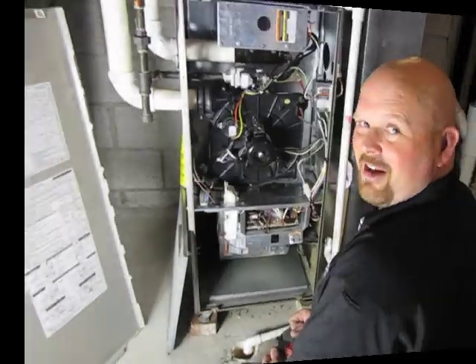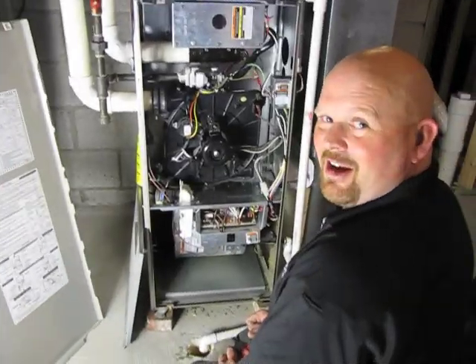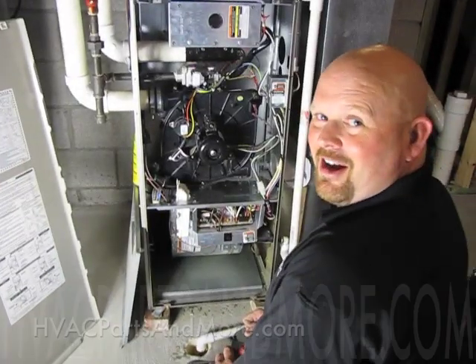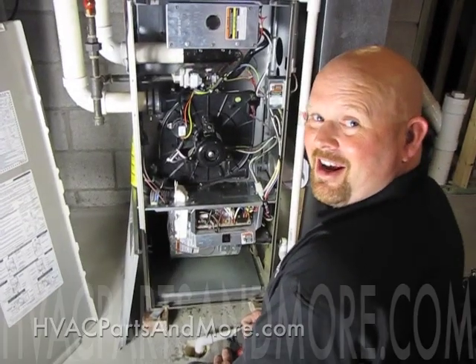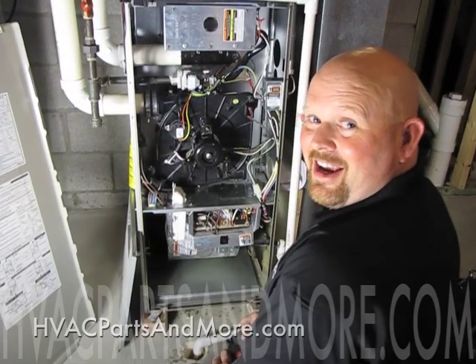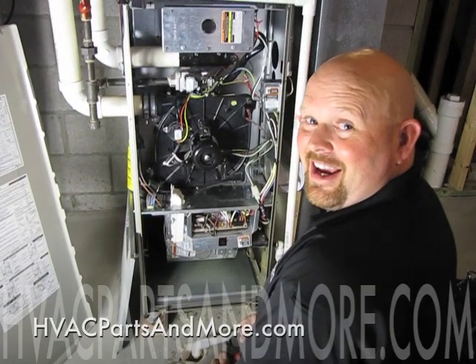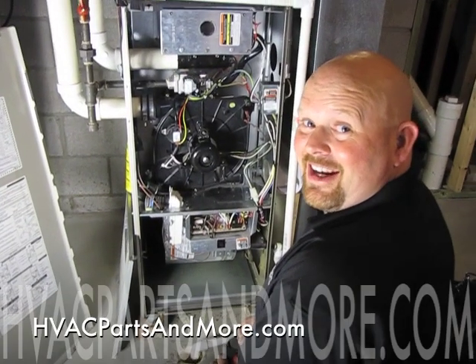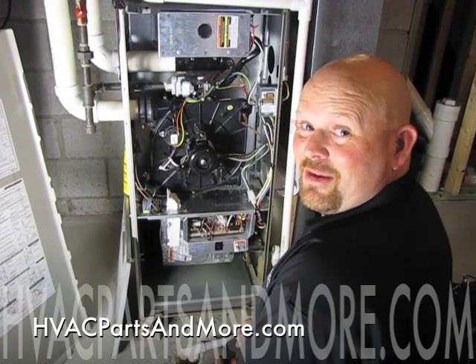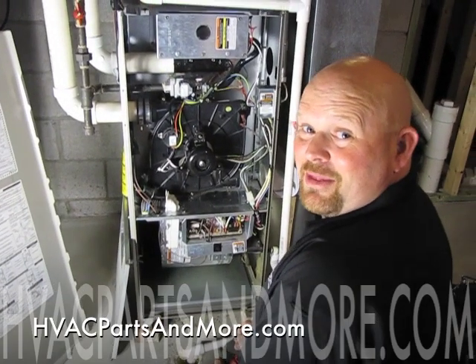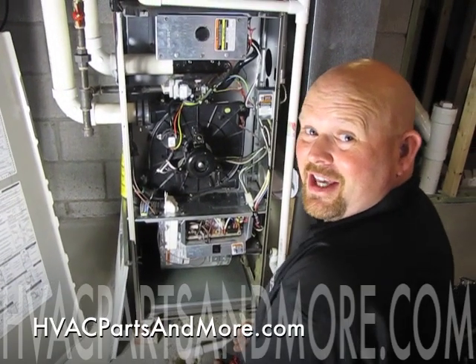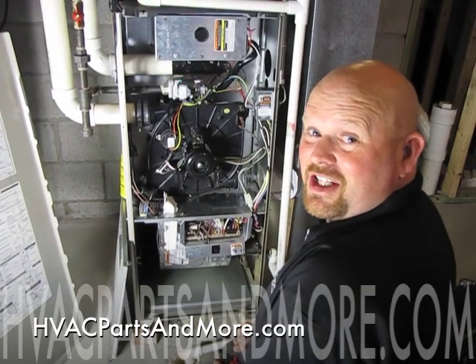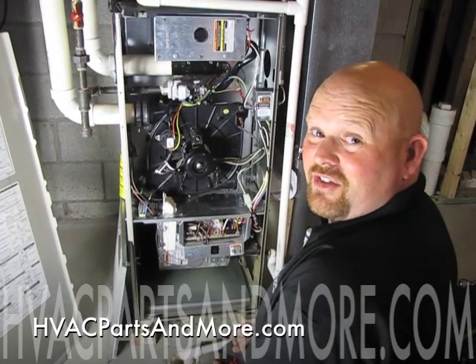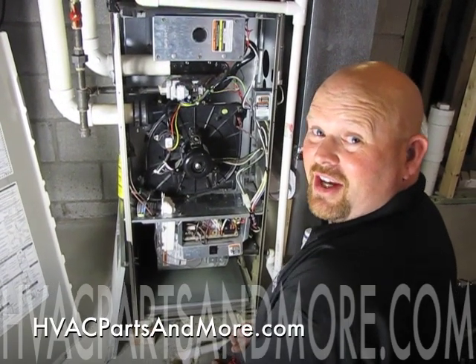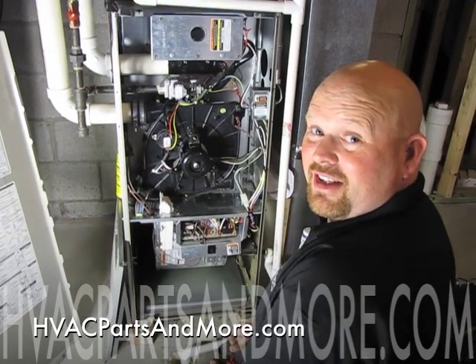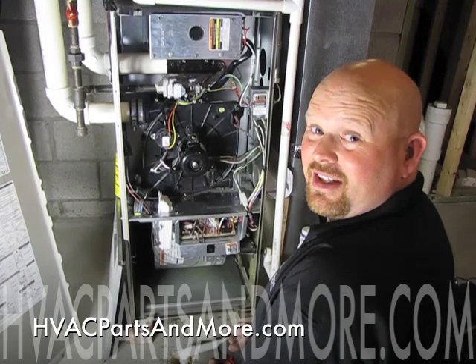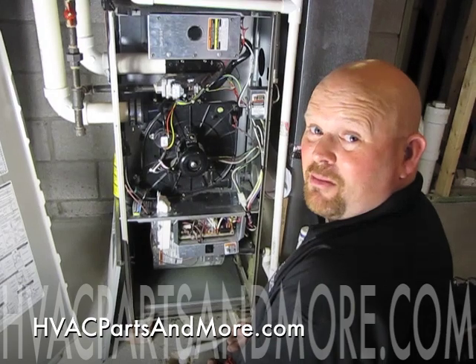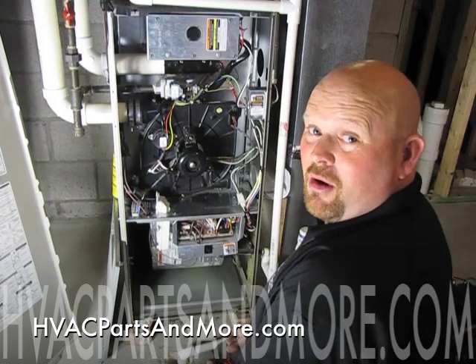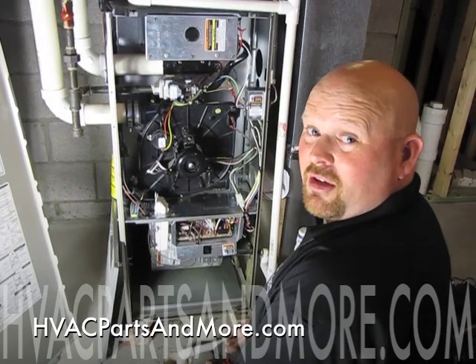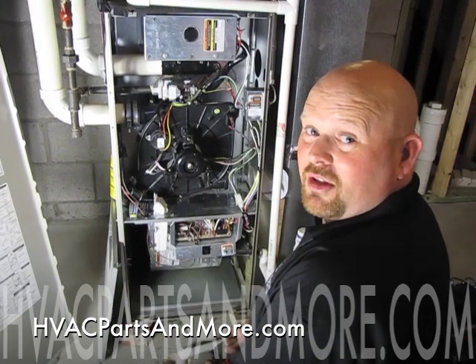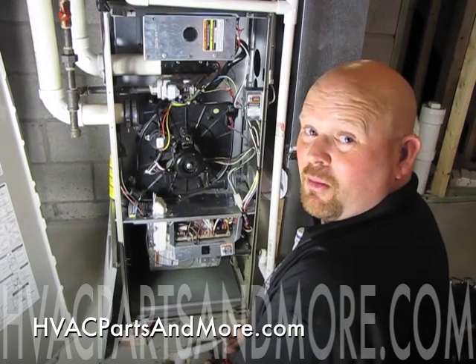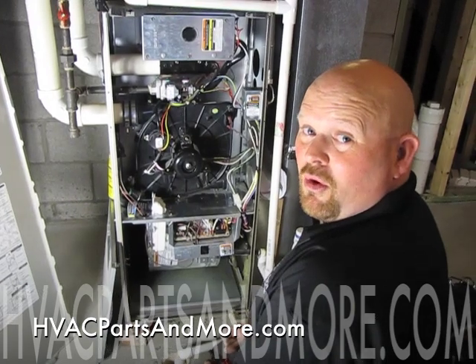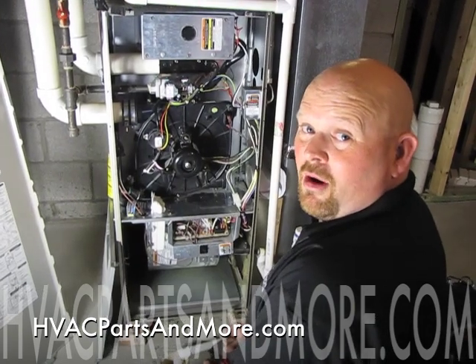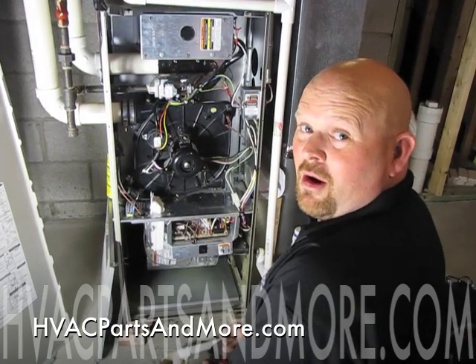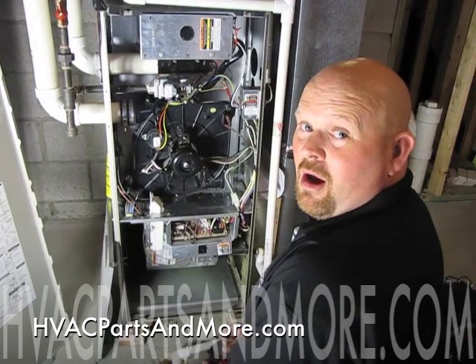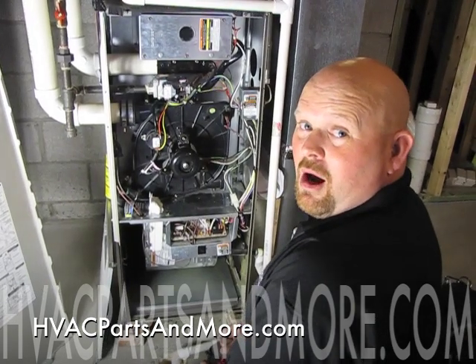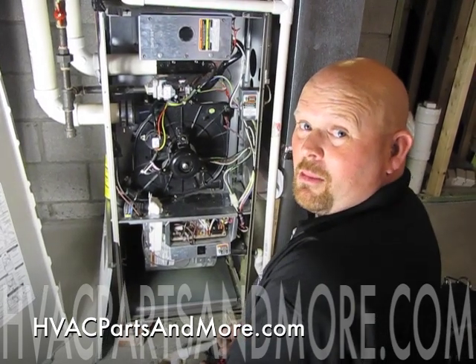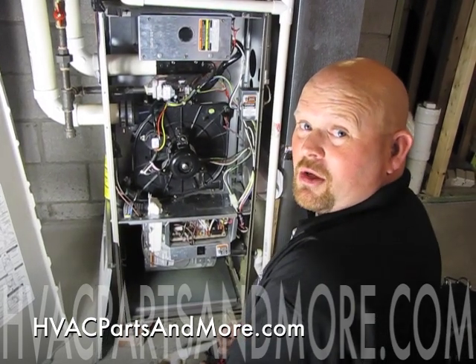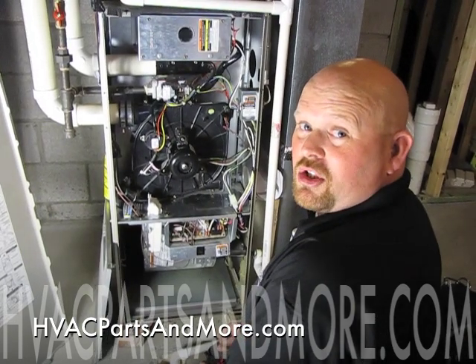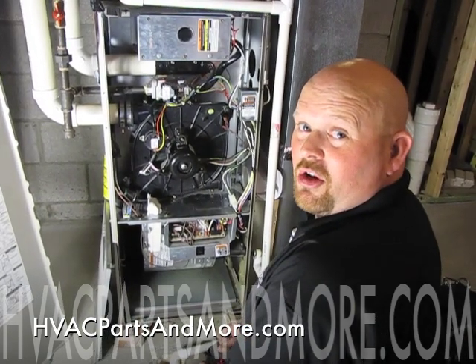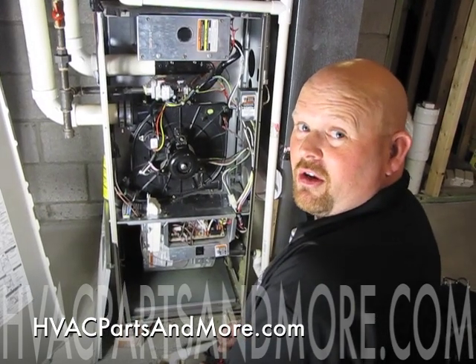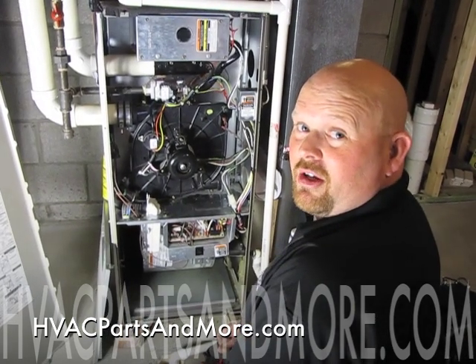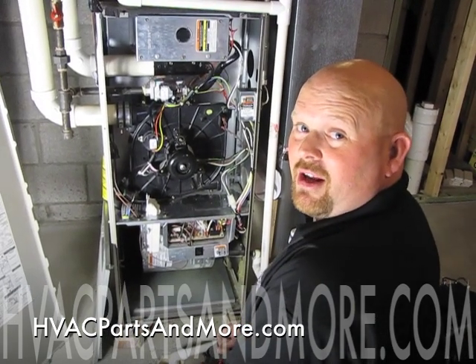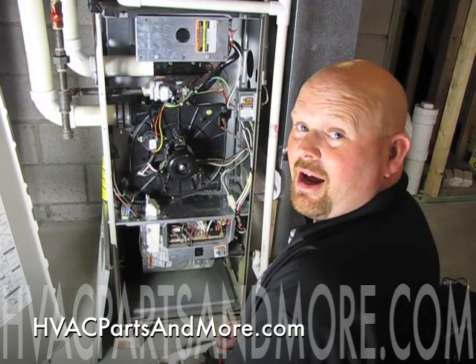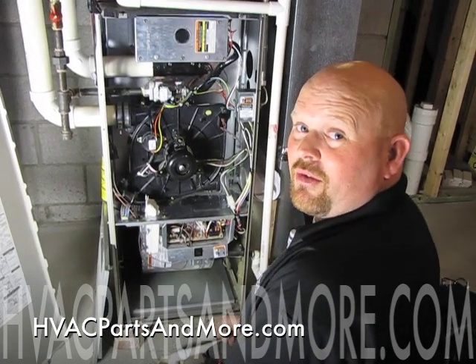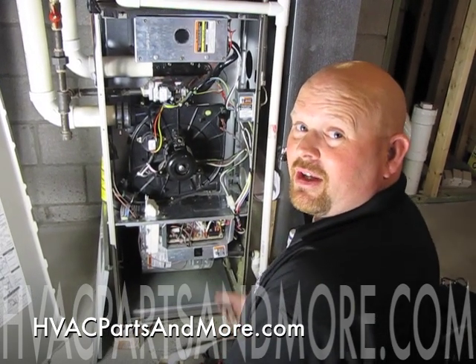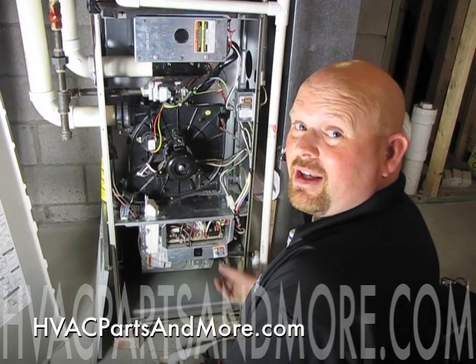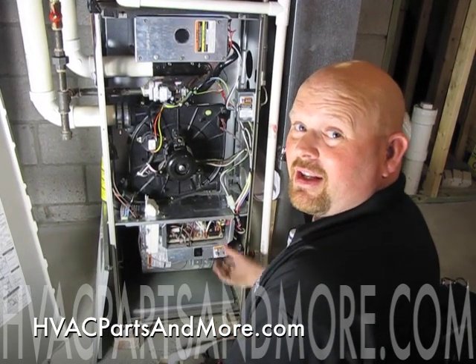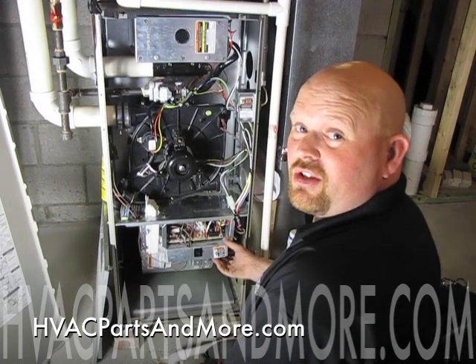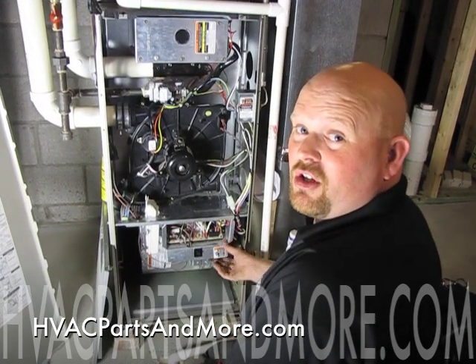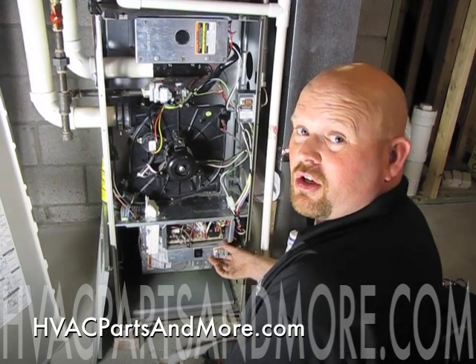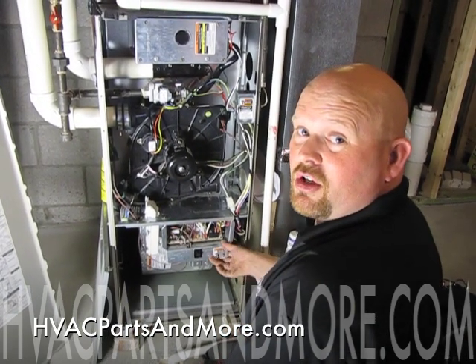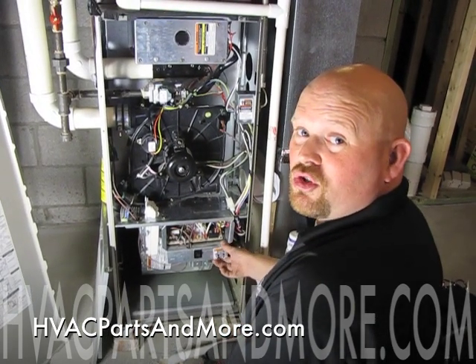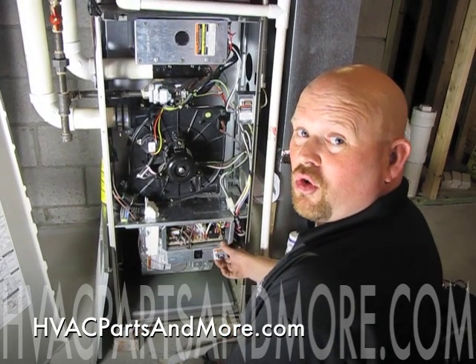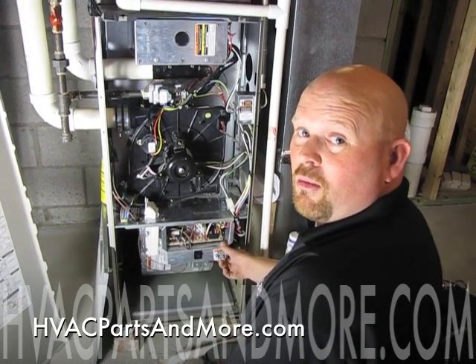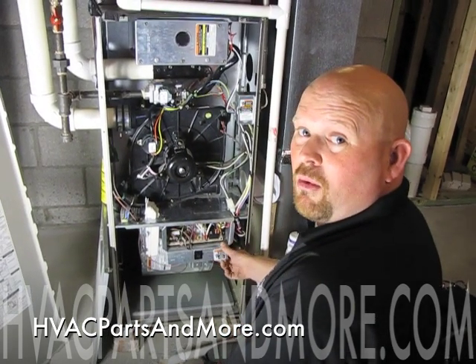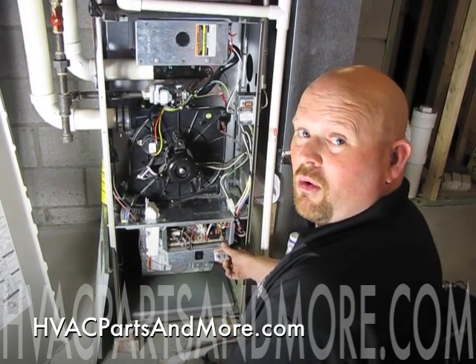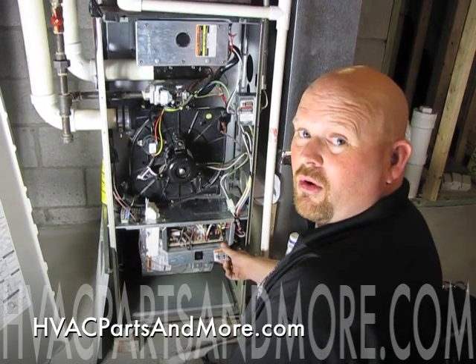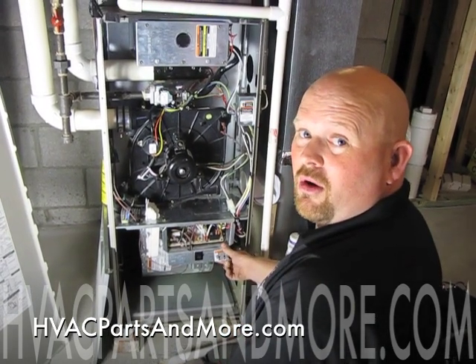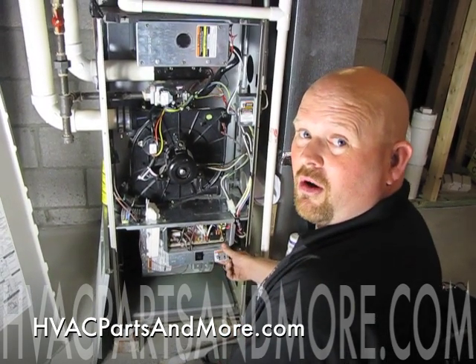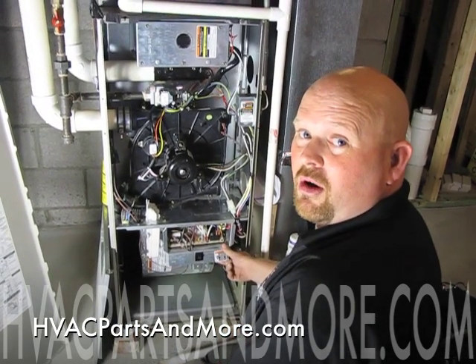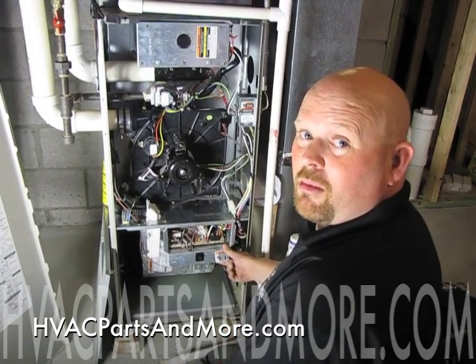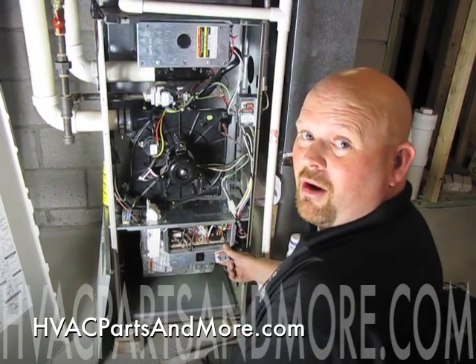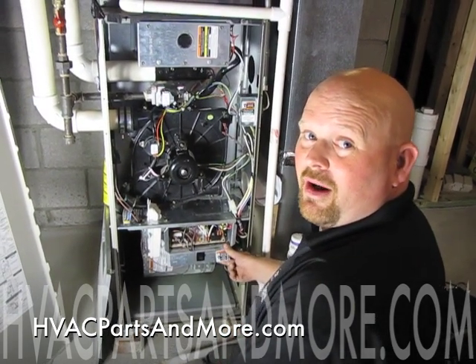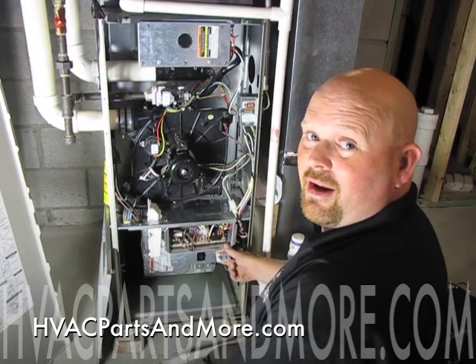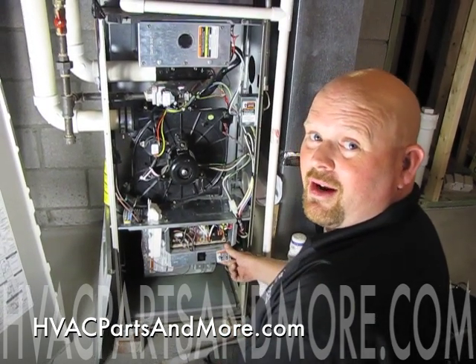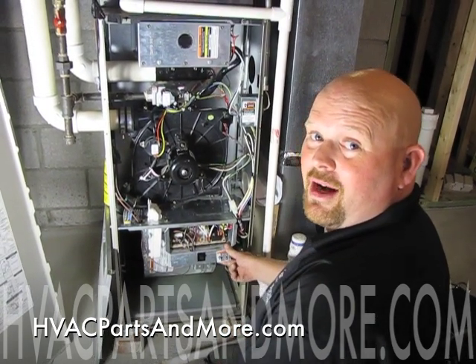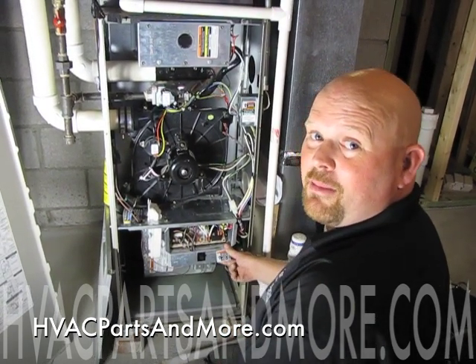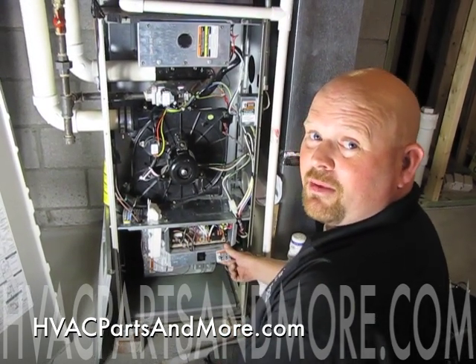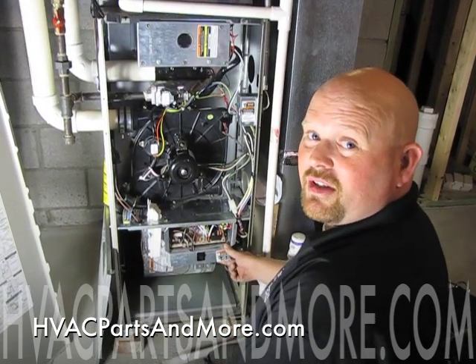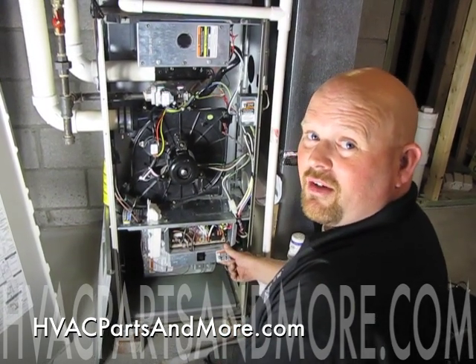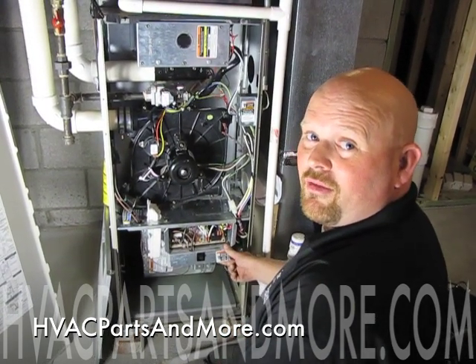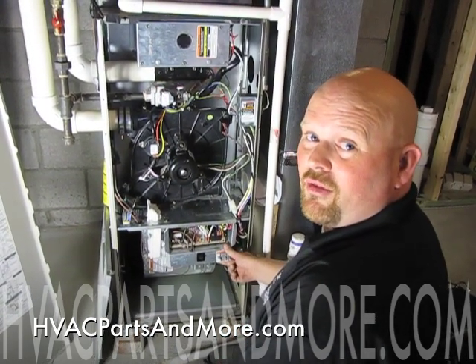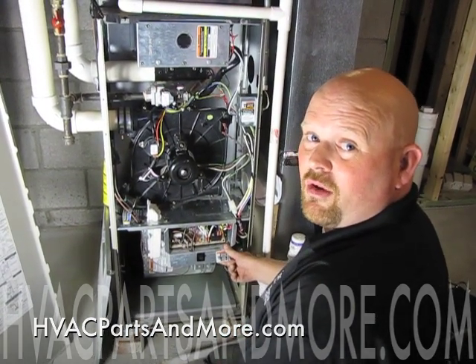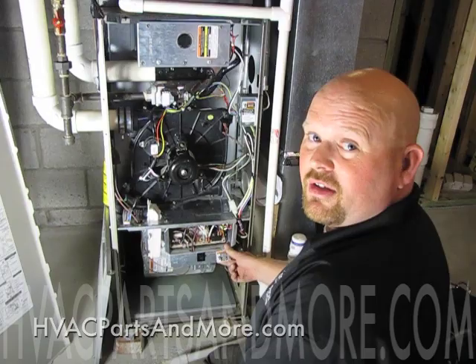Hi, Andy with HVAC Parts and More. I'm going to show you how to get to your control board on a Bryant 90% furnace.